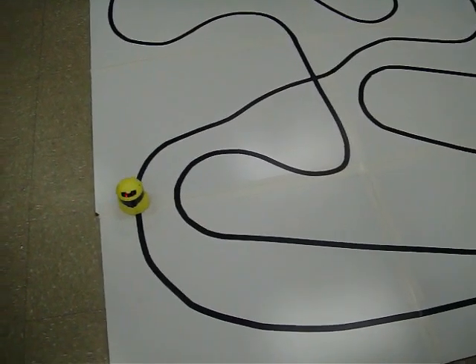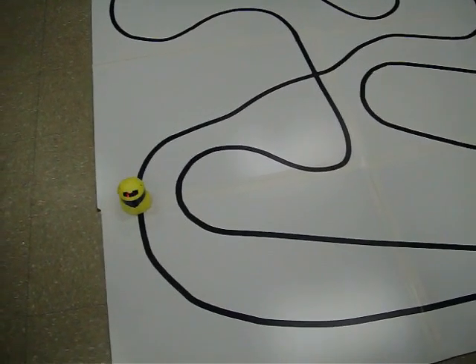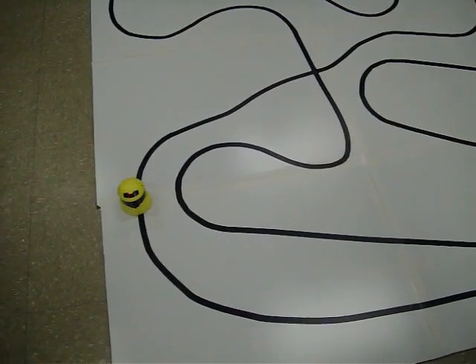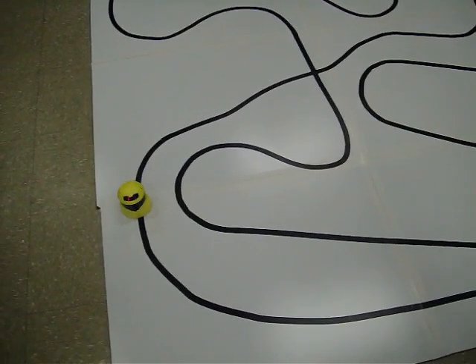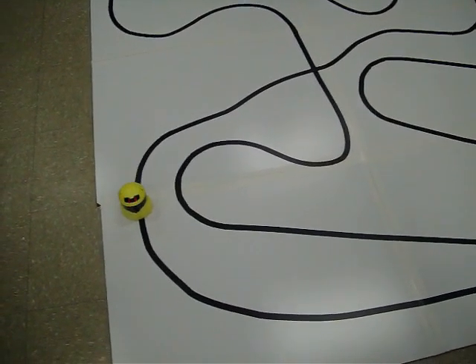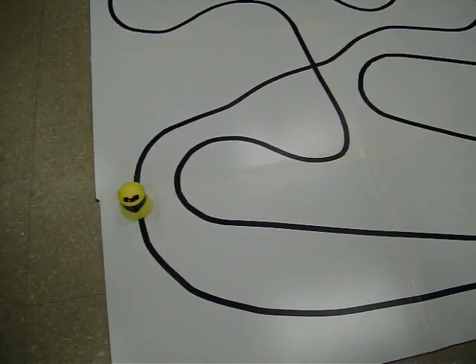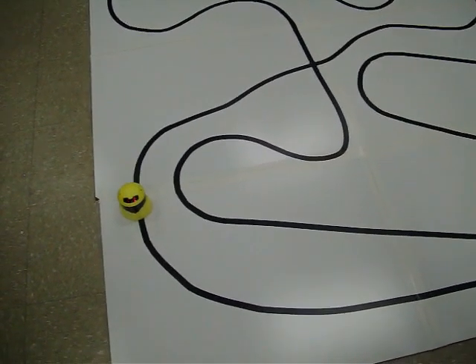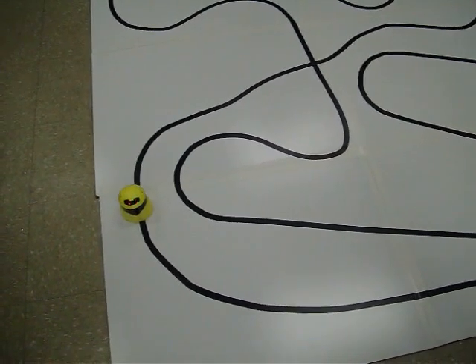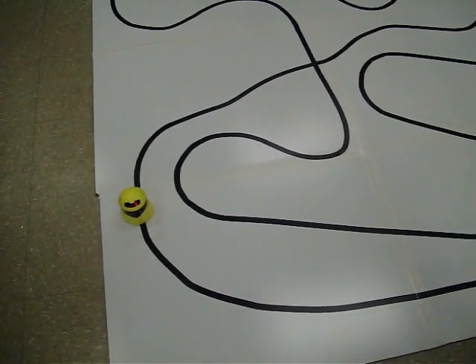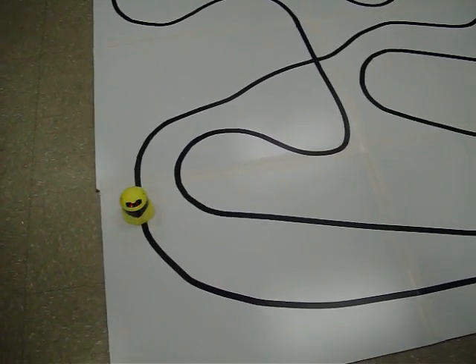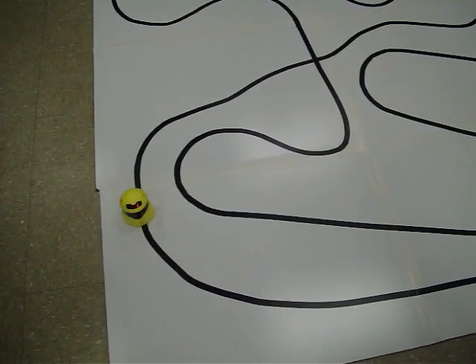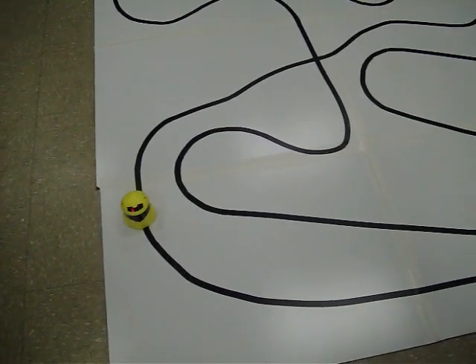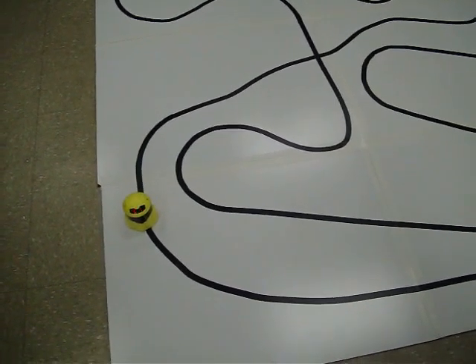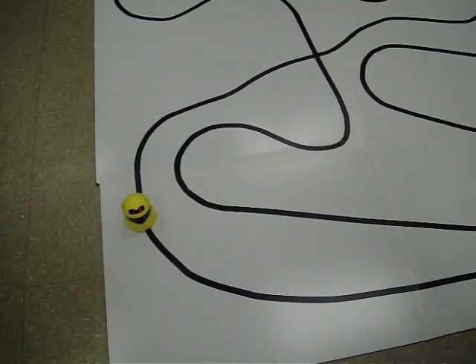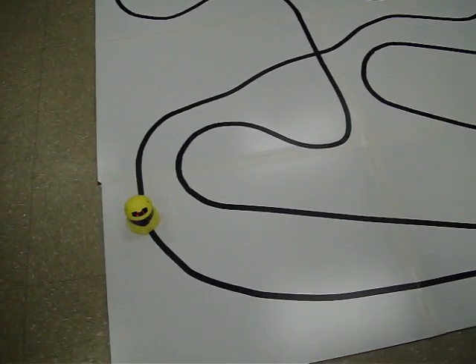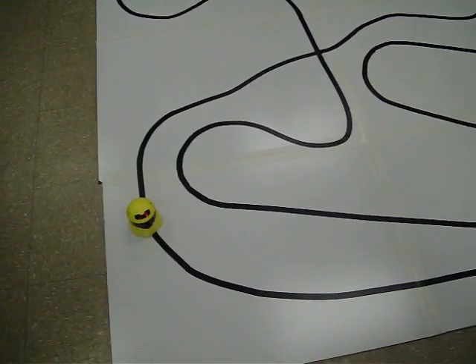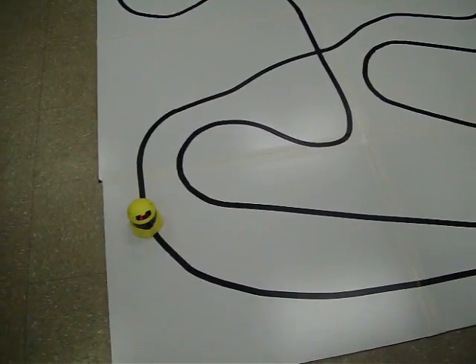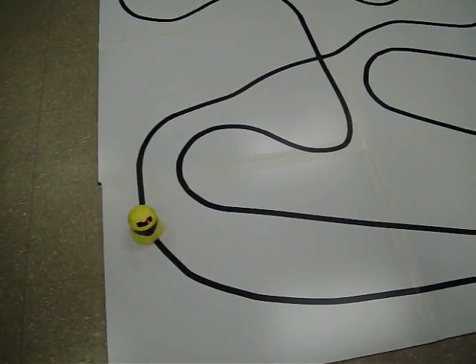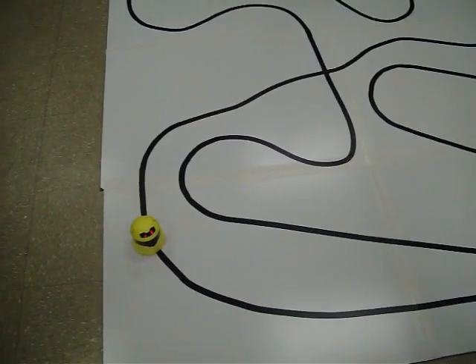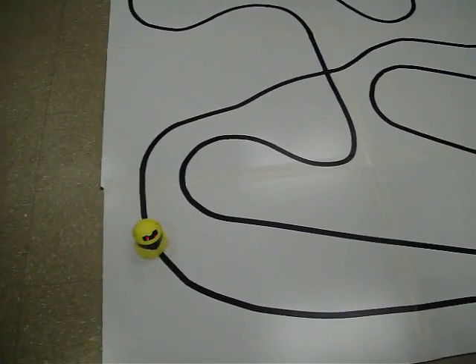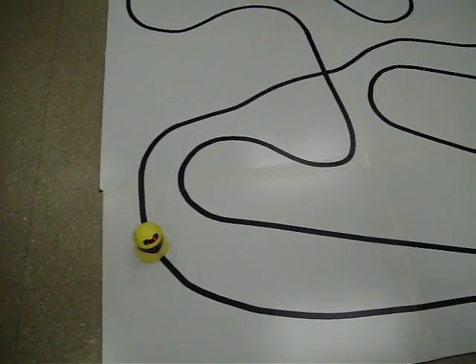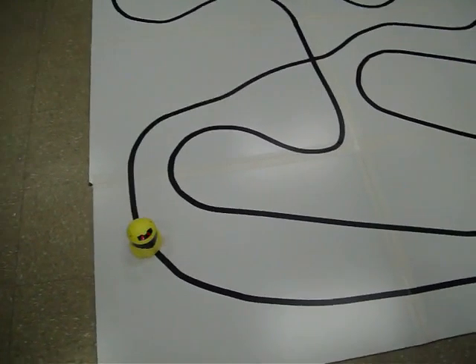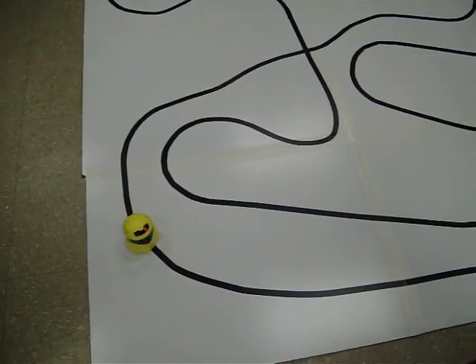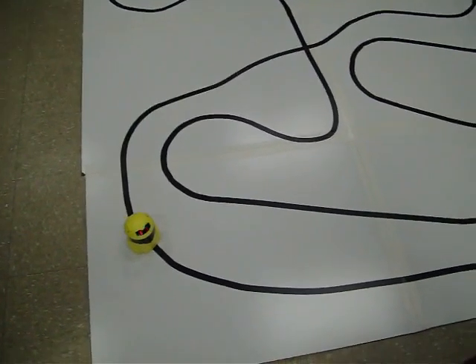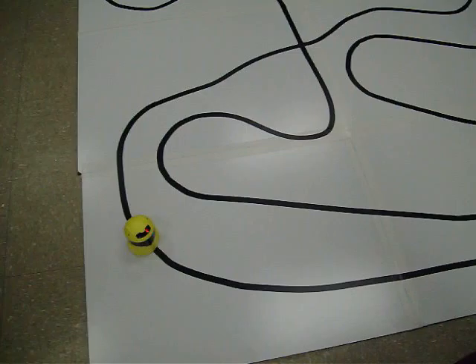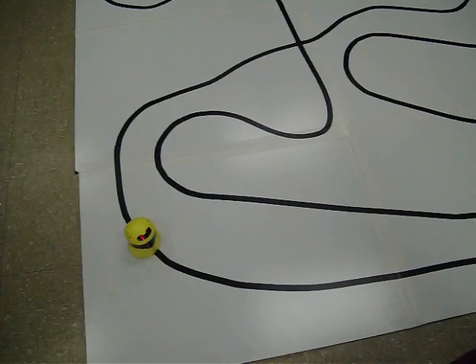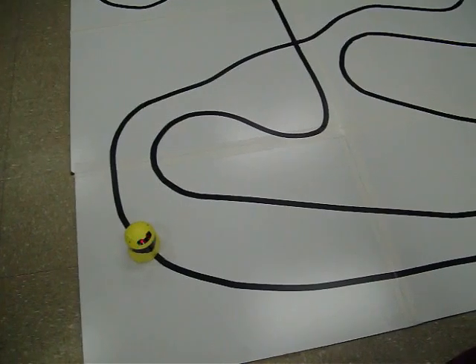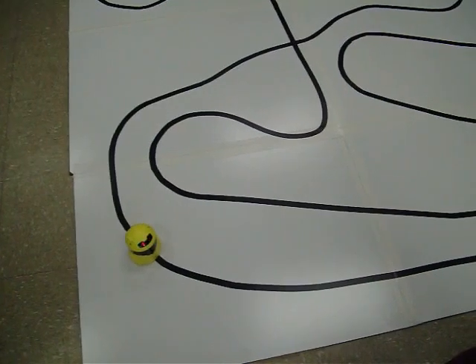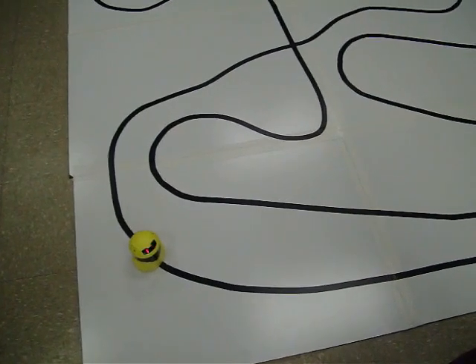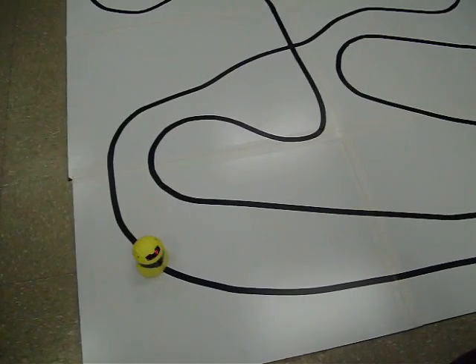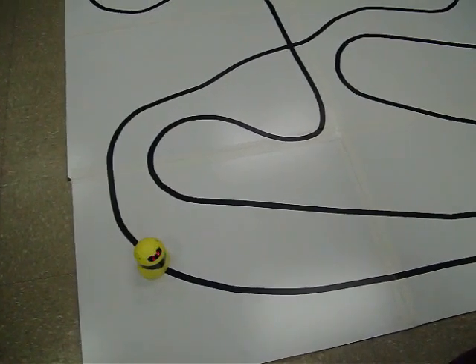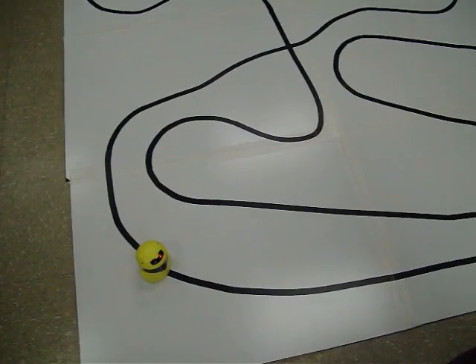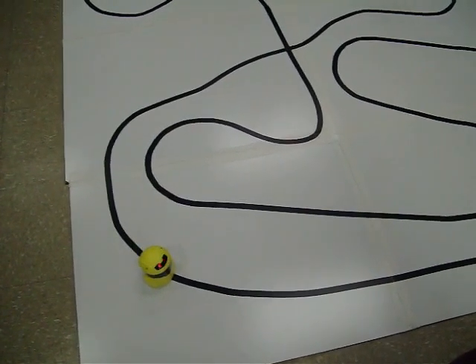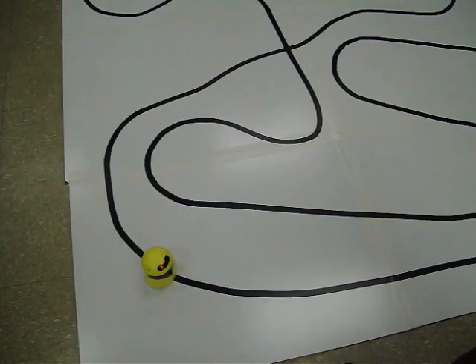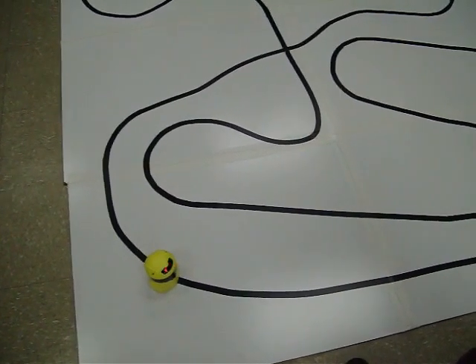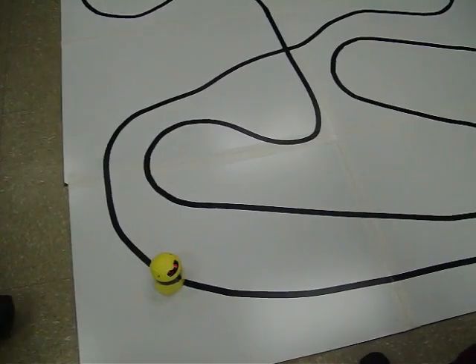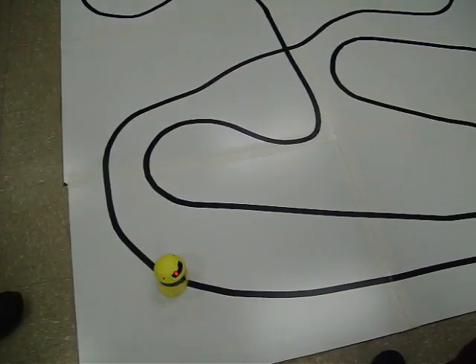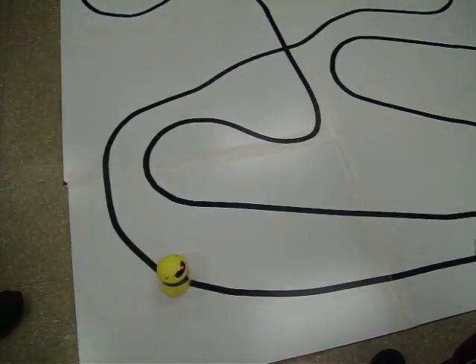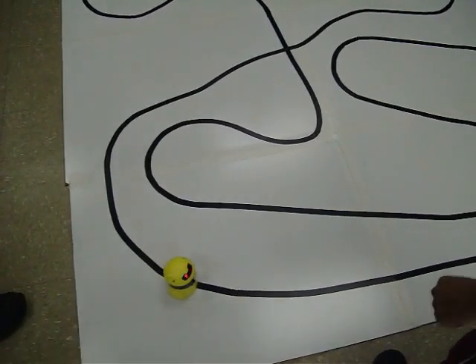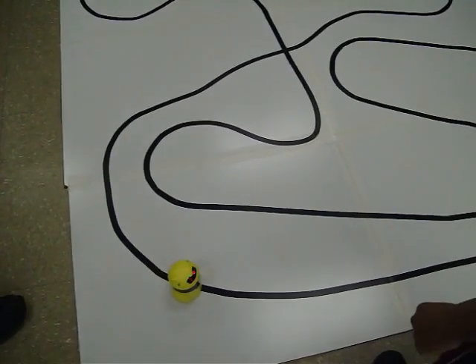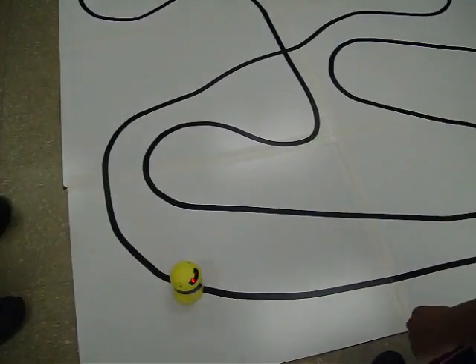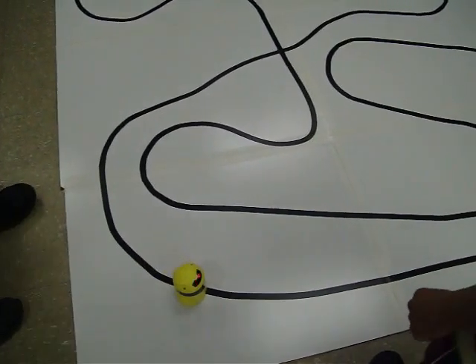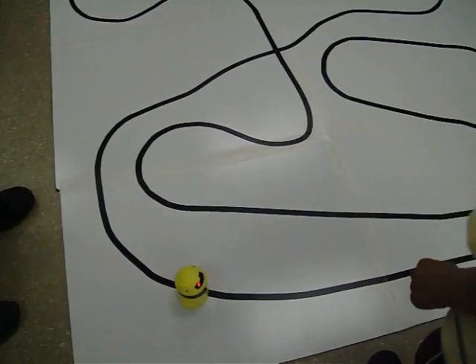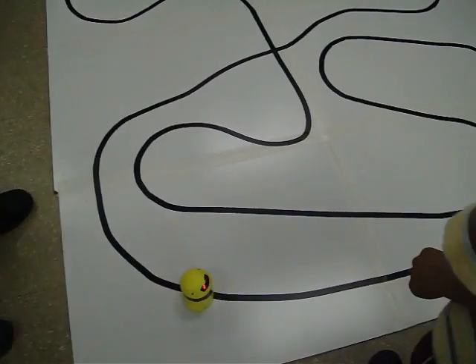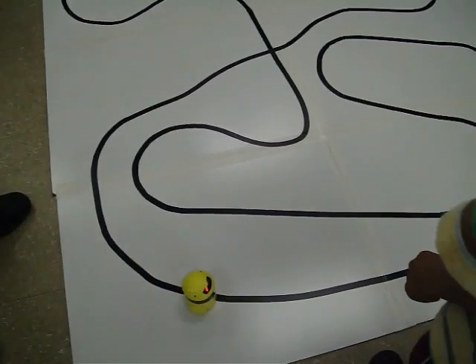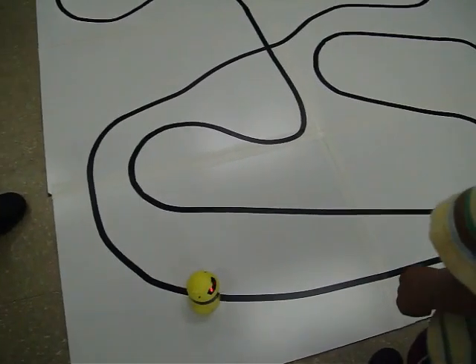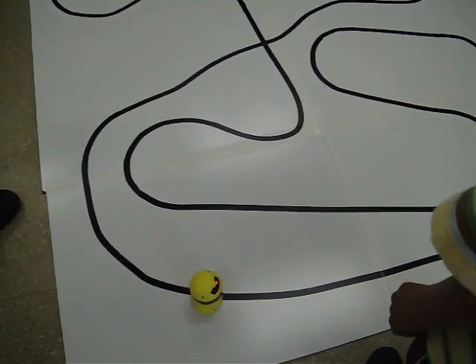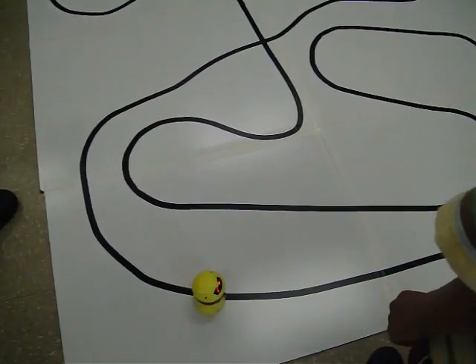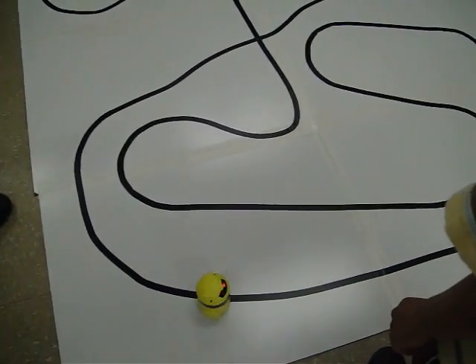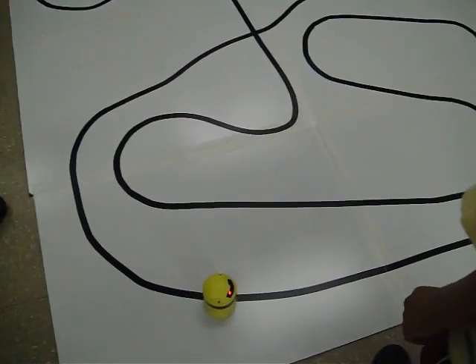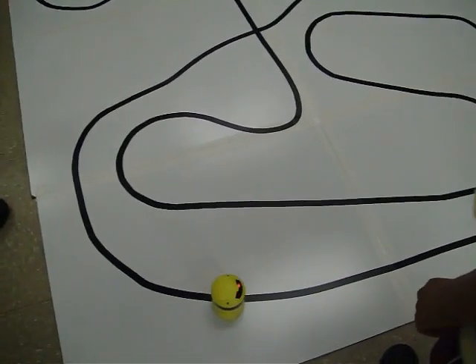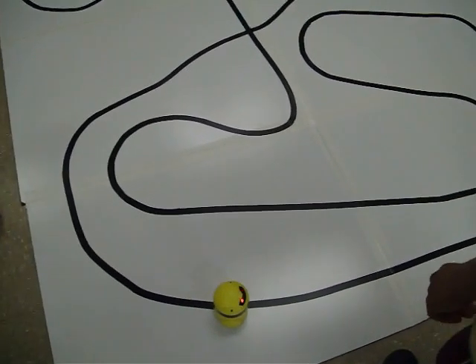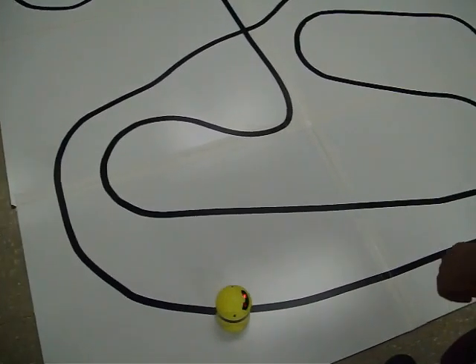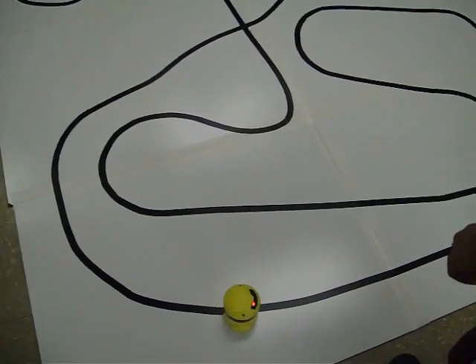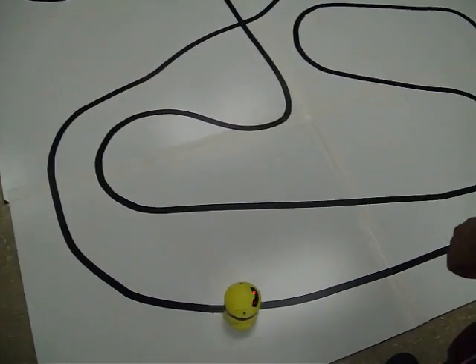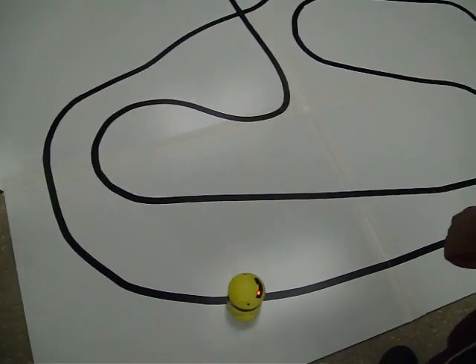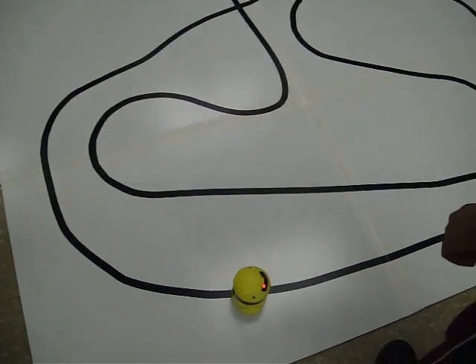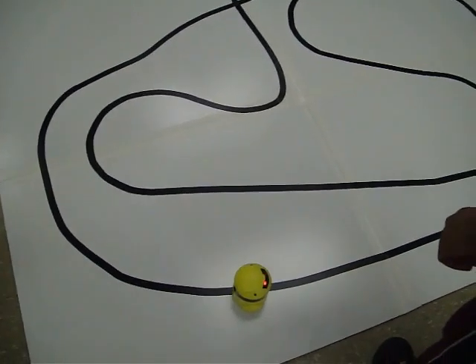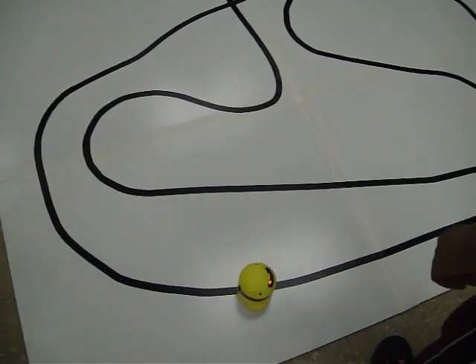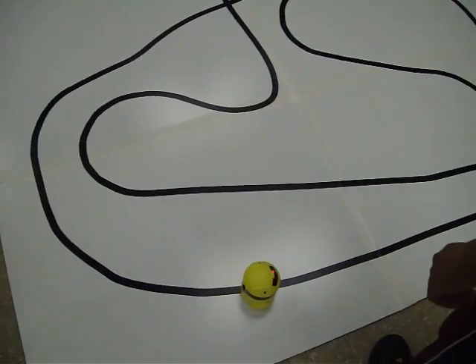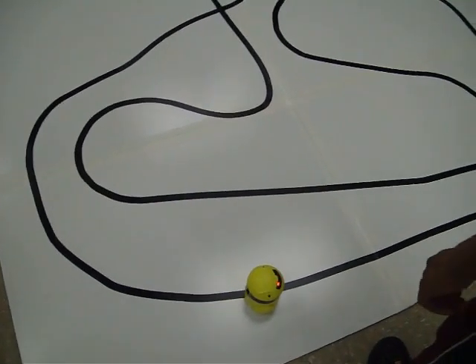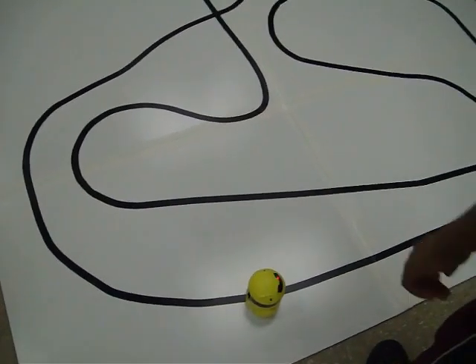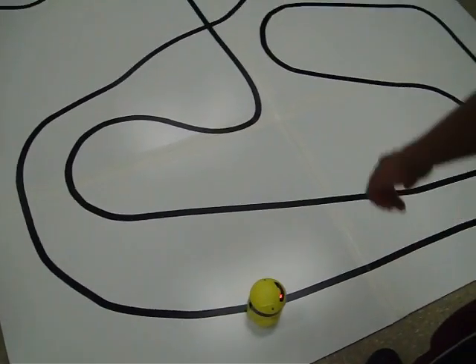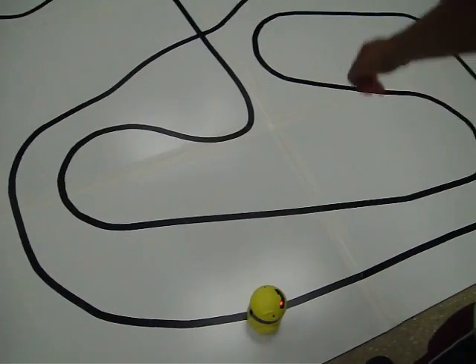She might have been nervous — I think she got a little stuck on the tape. There's a bump right there, two bumps right at that crossing.